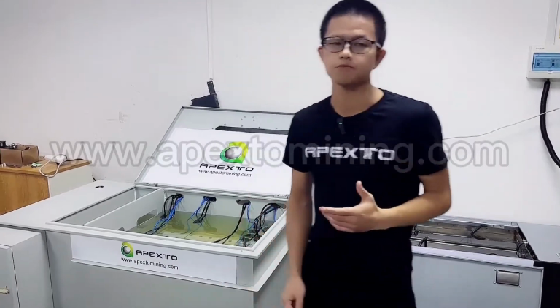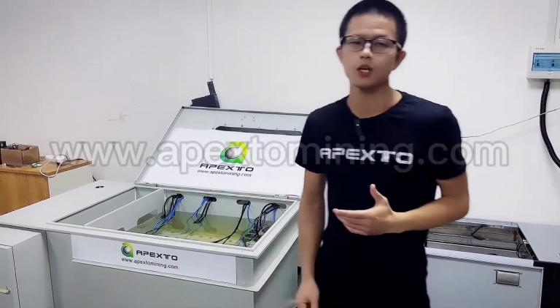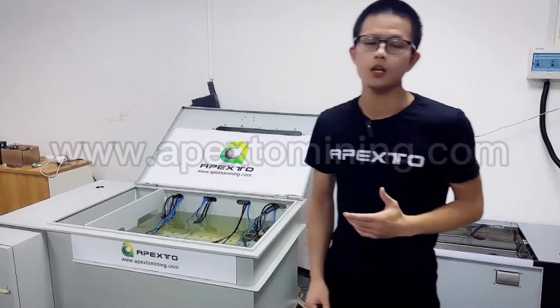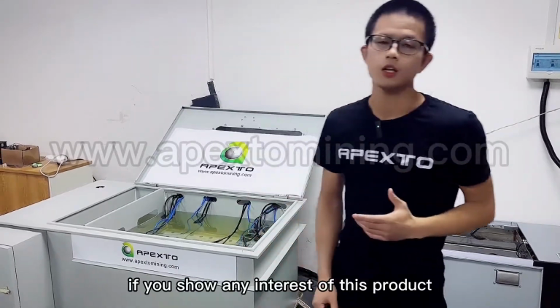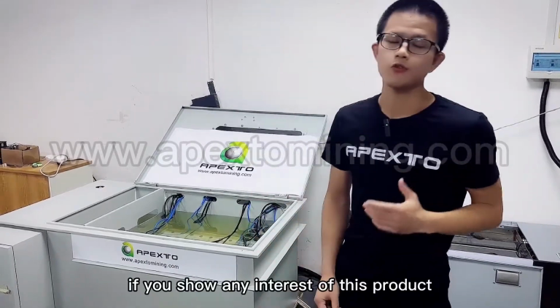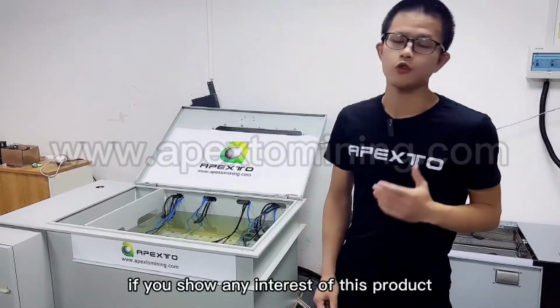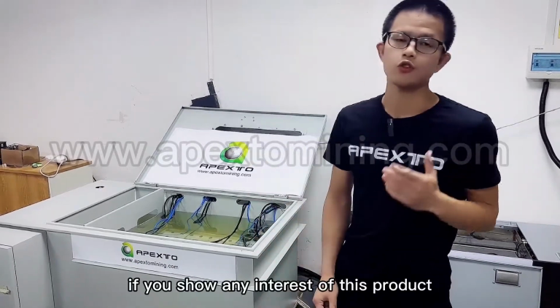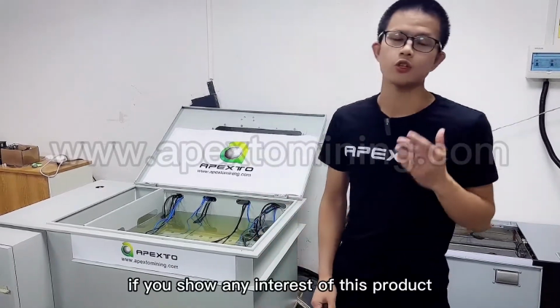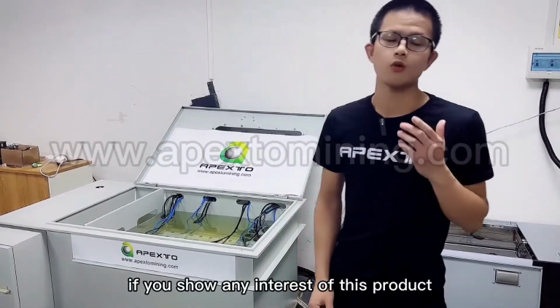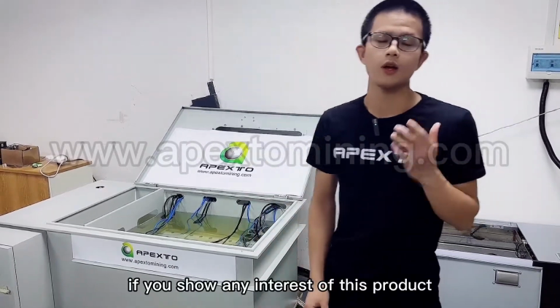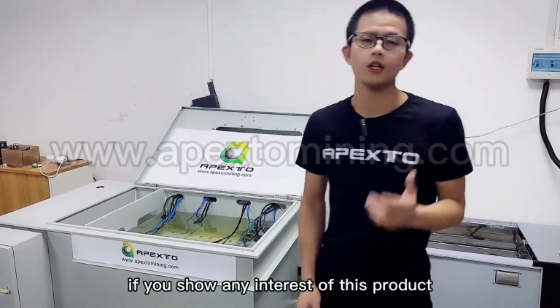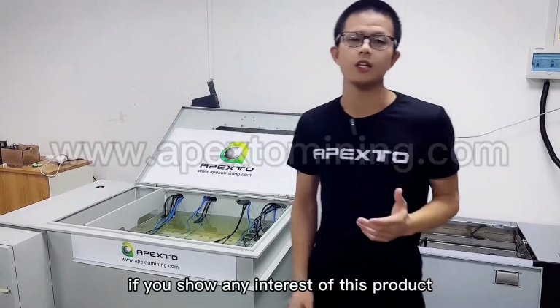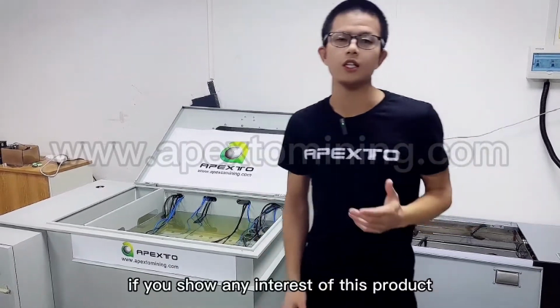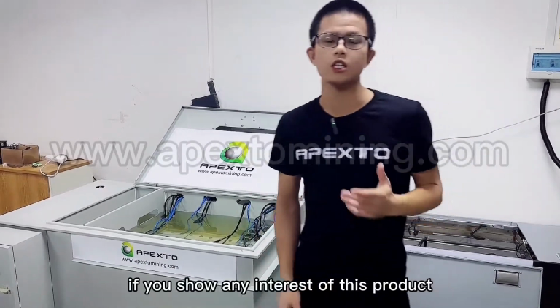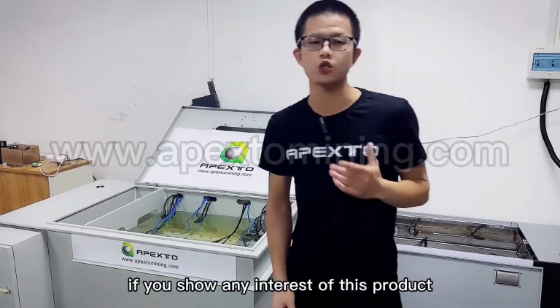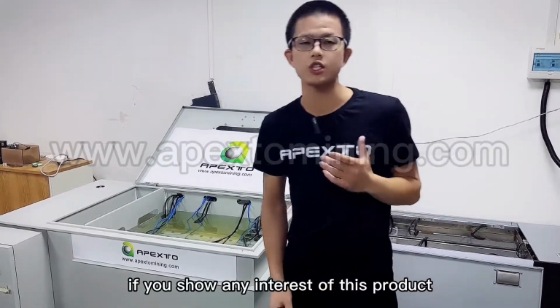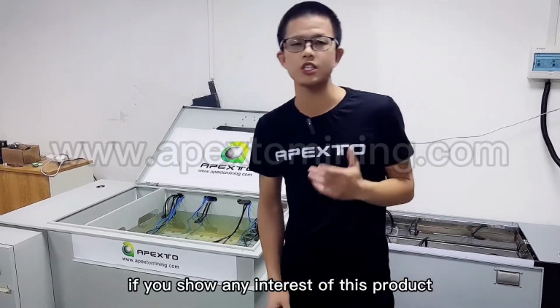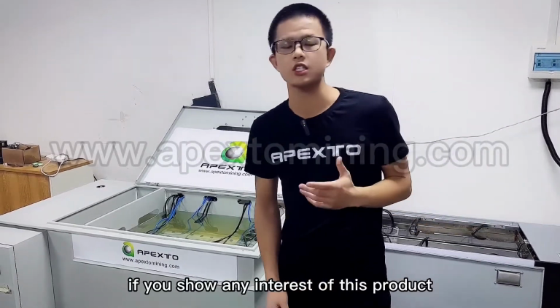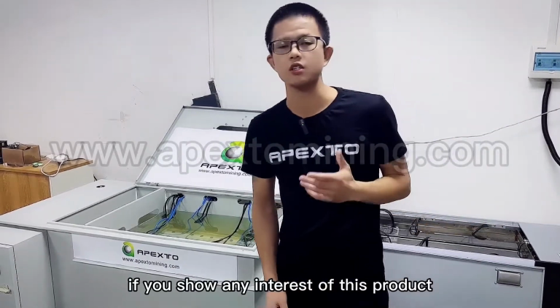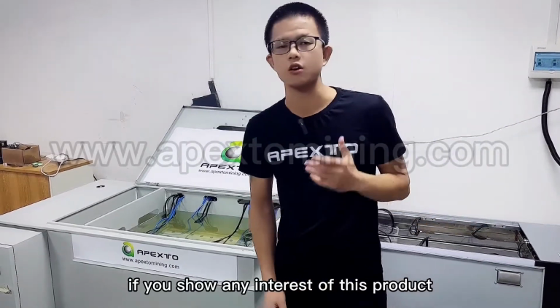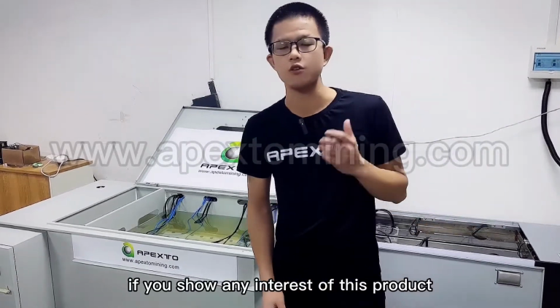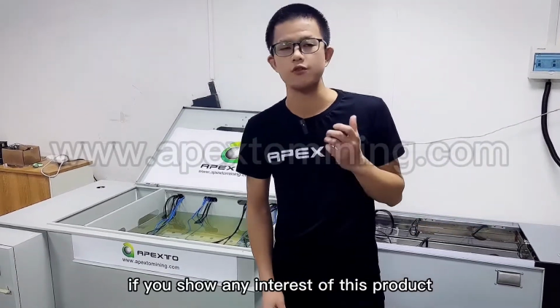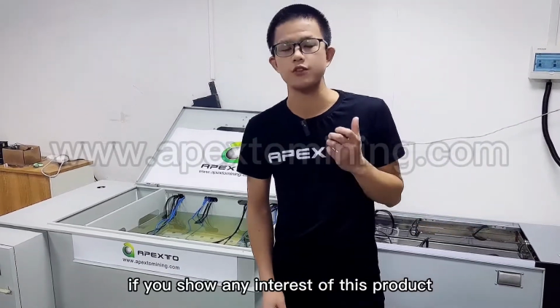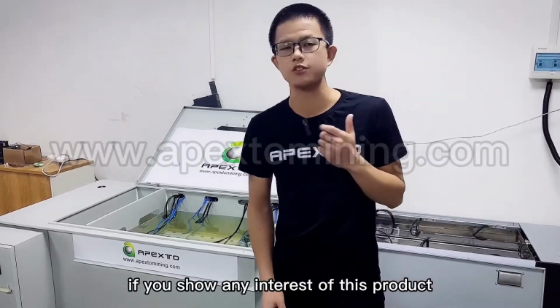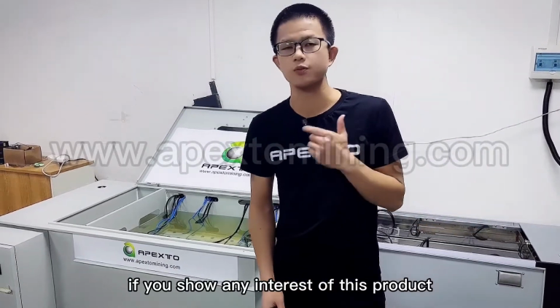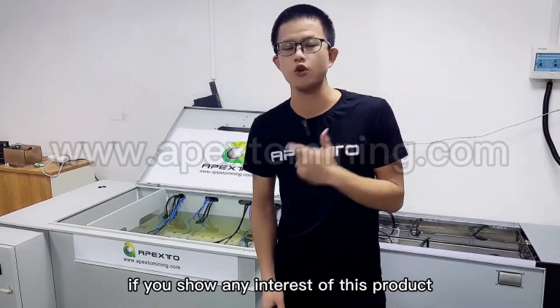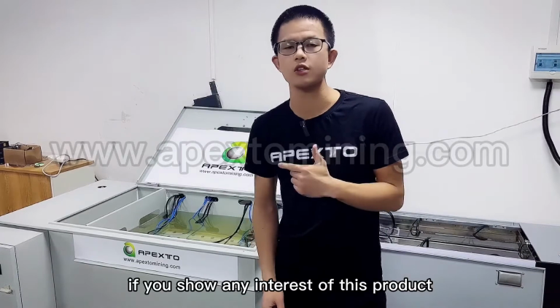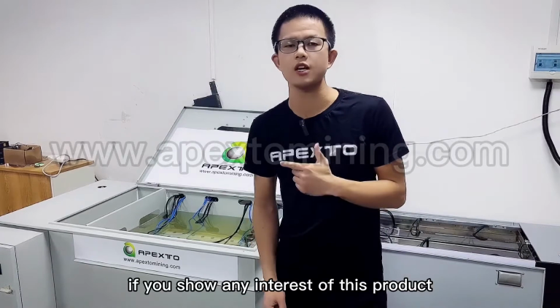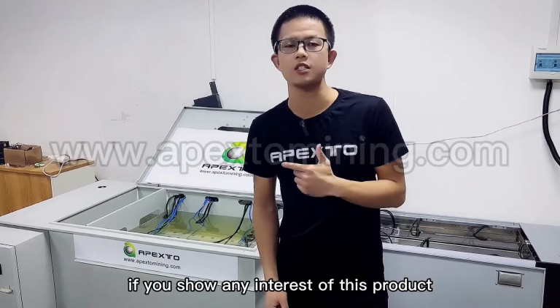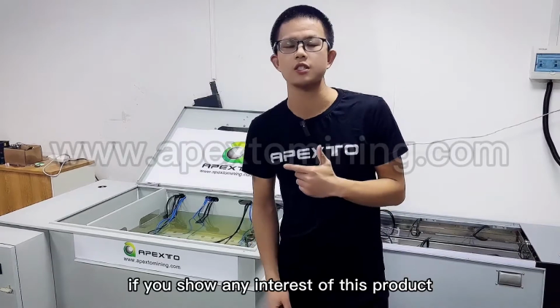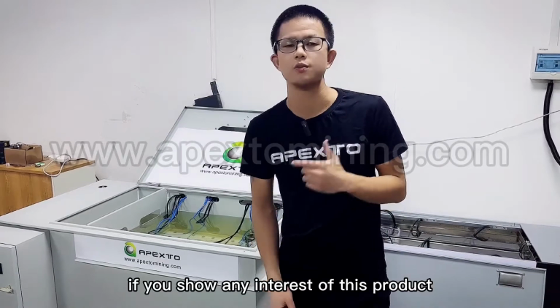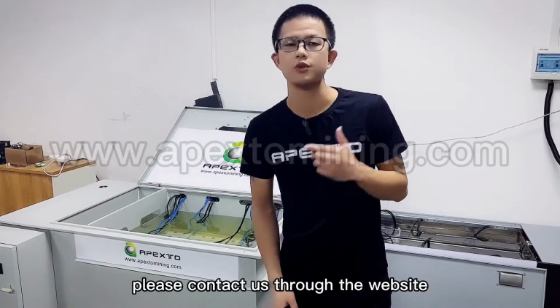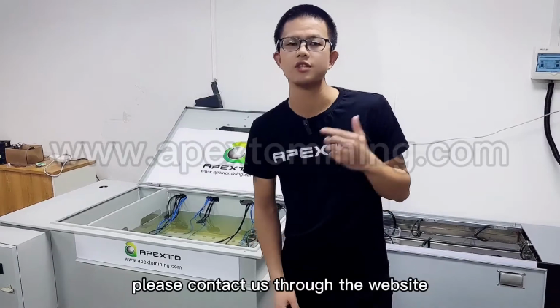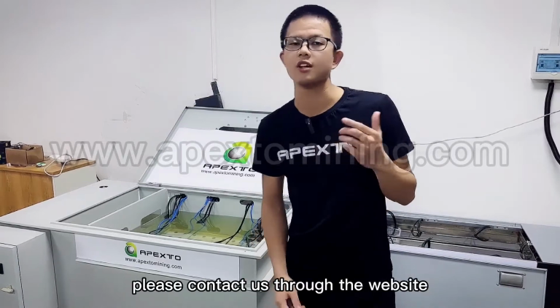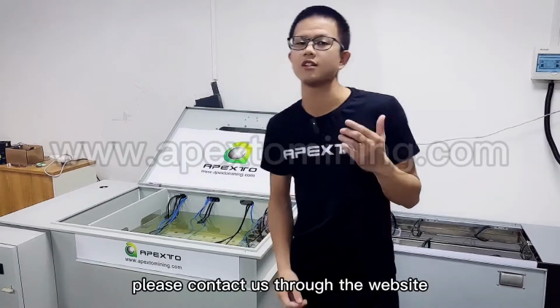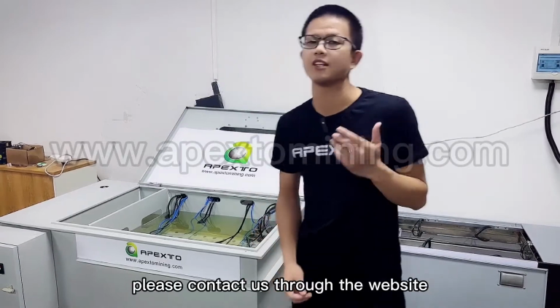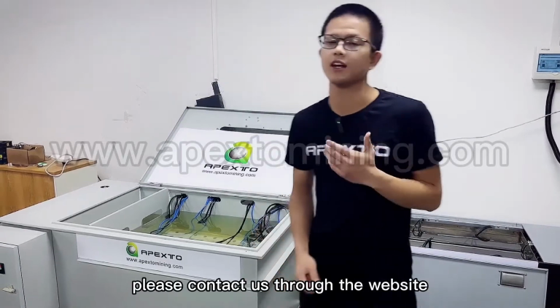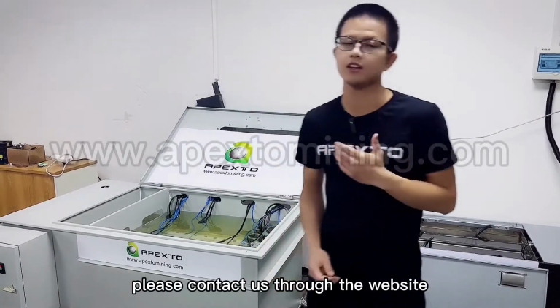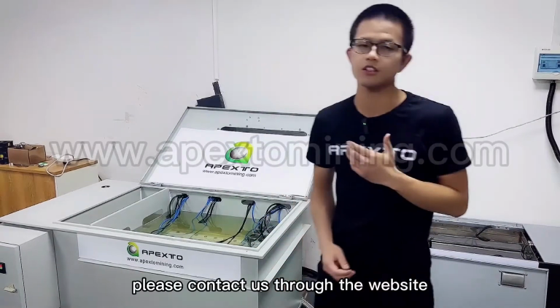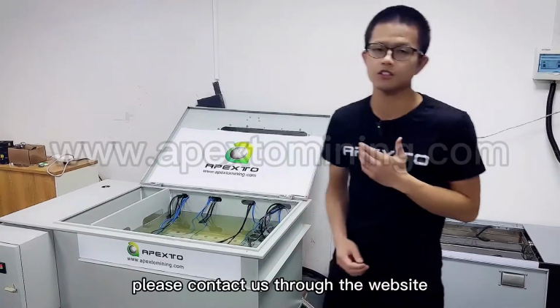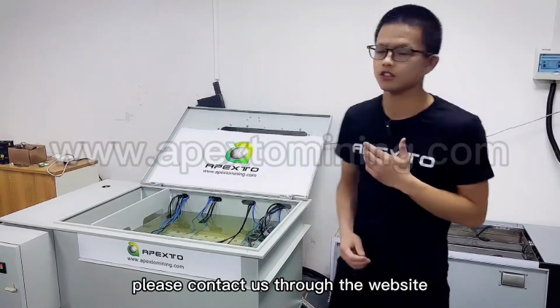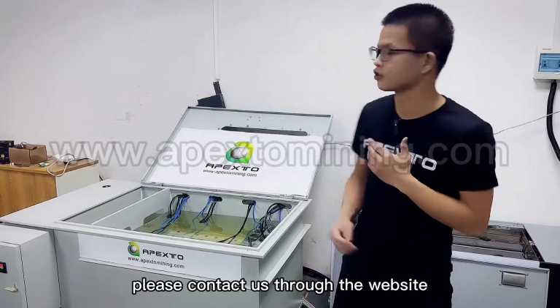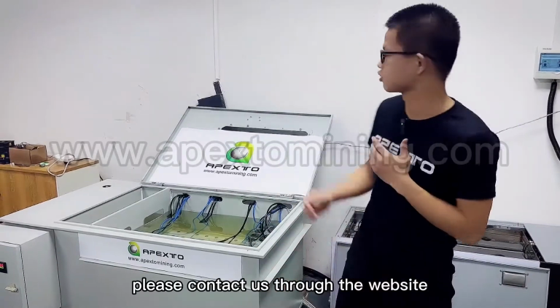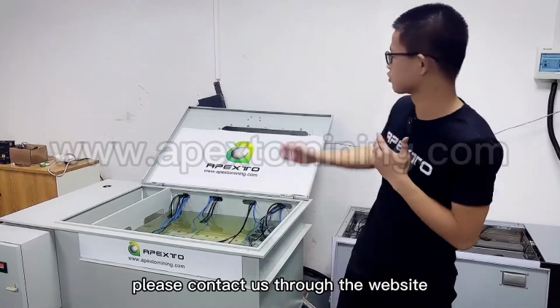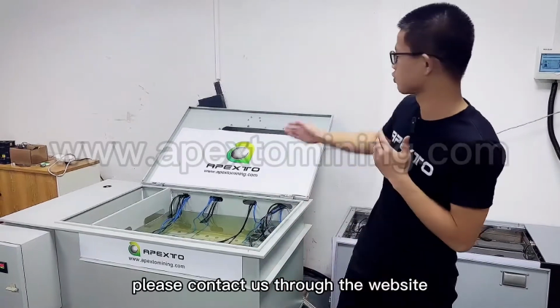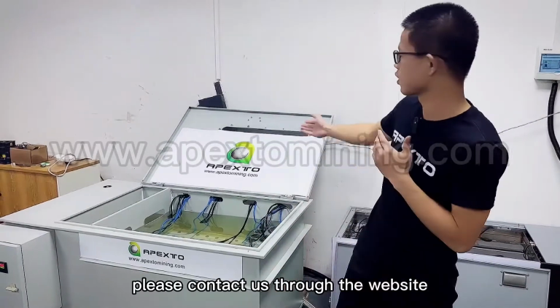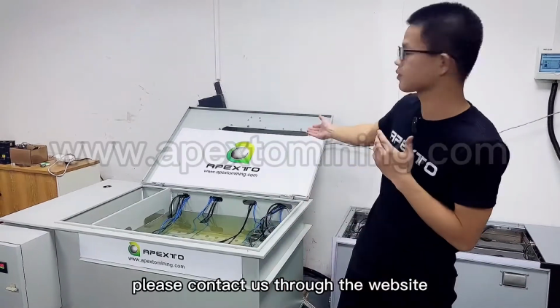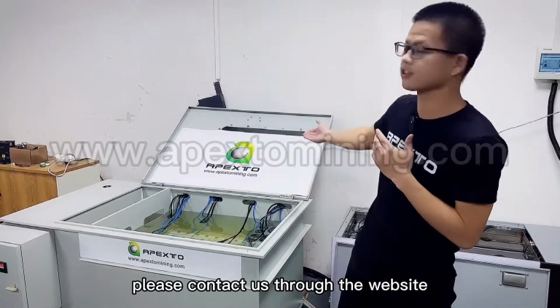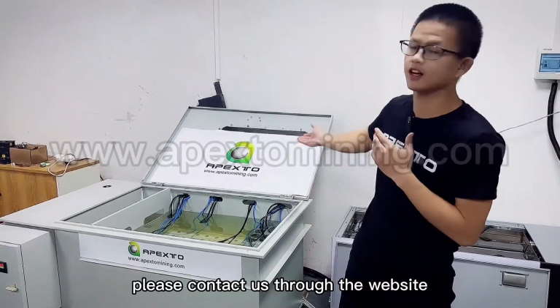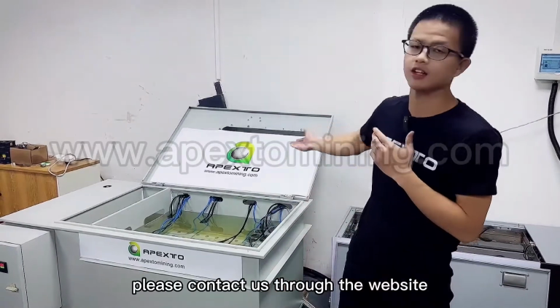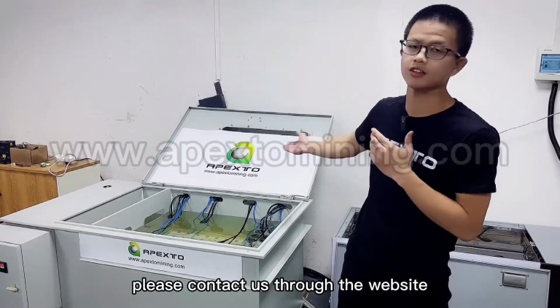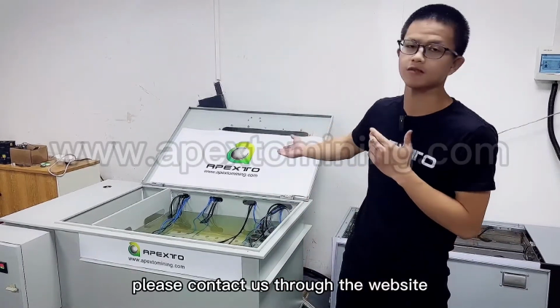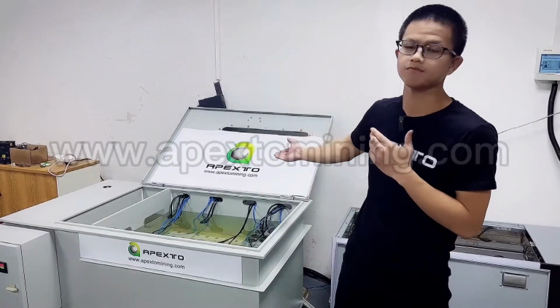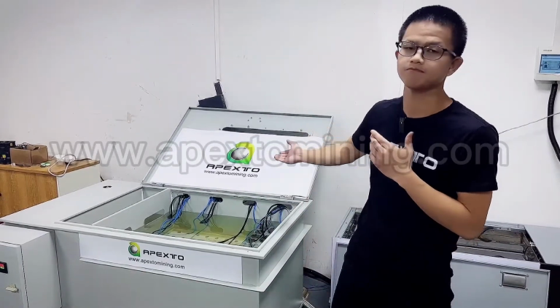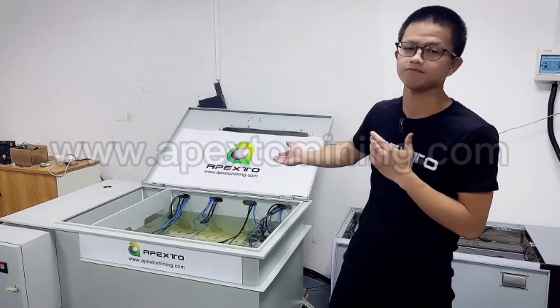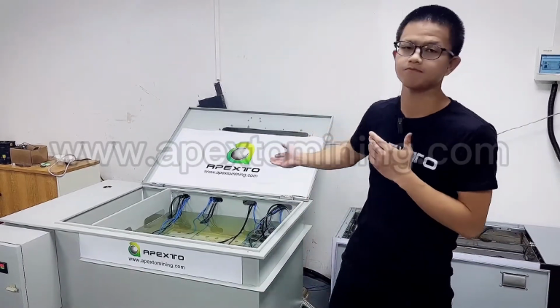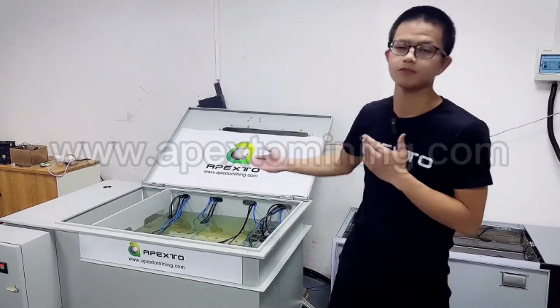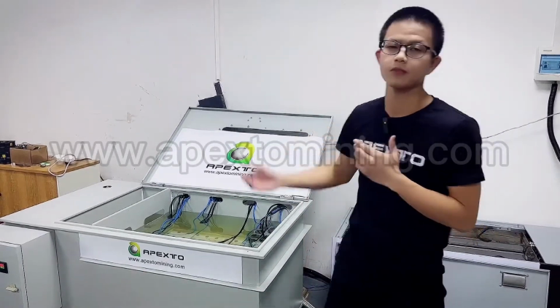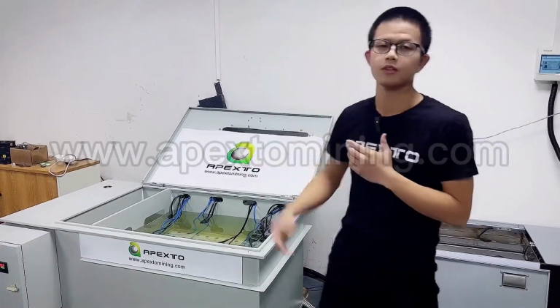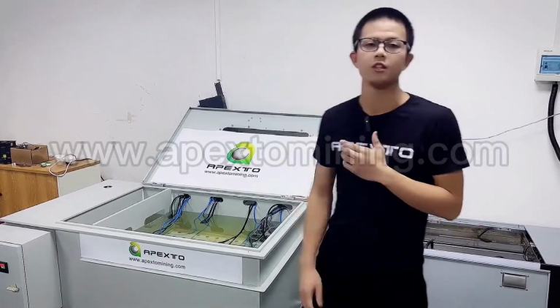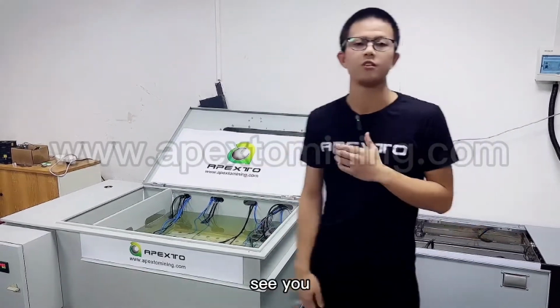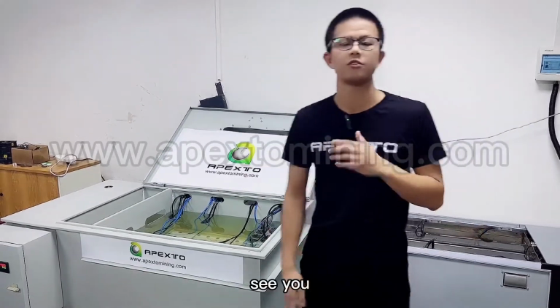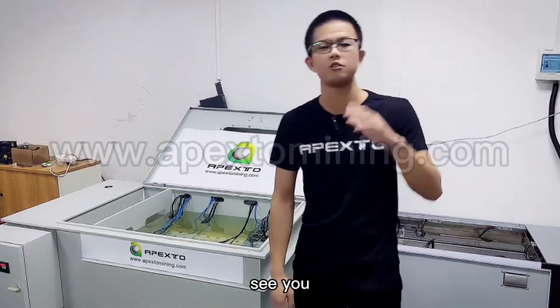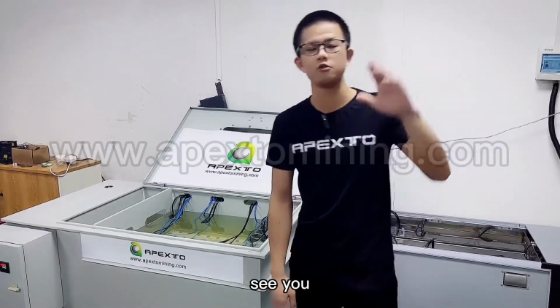If you have any interest in this product, please contact us through our website. See you.